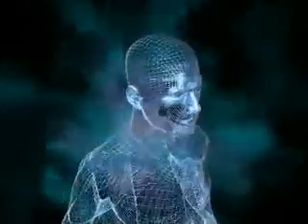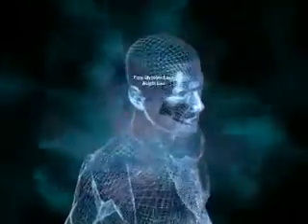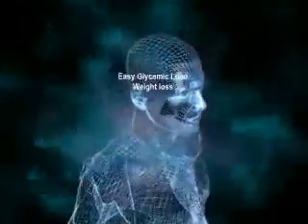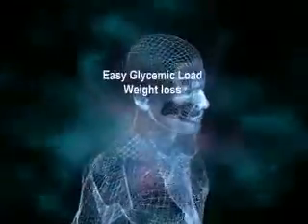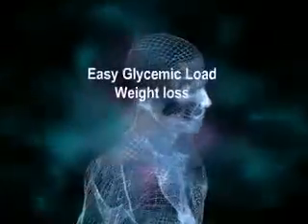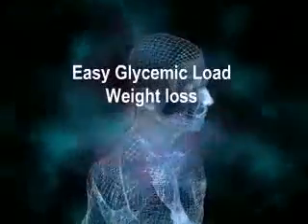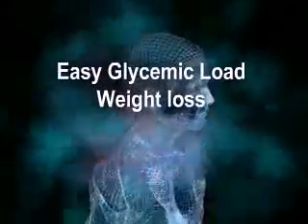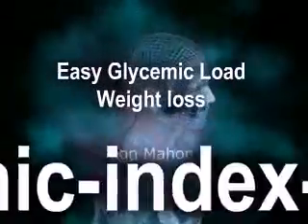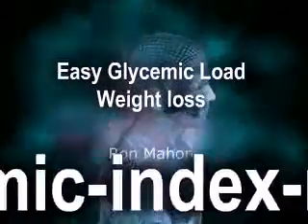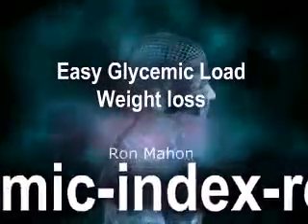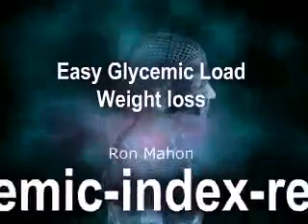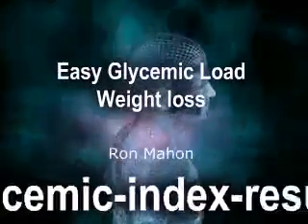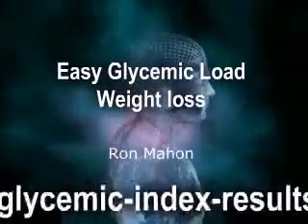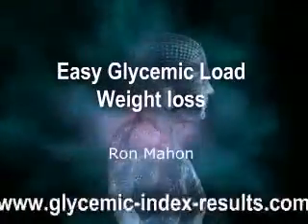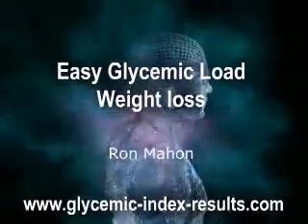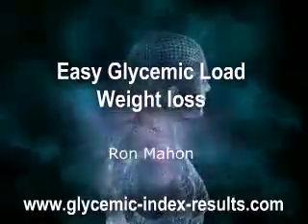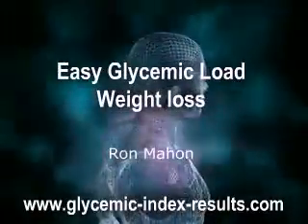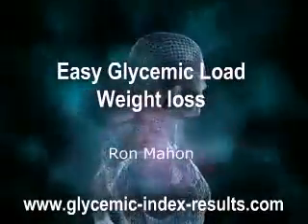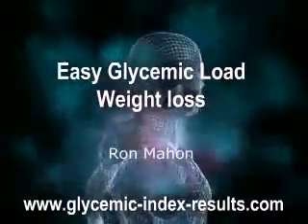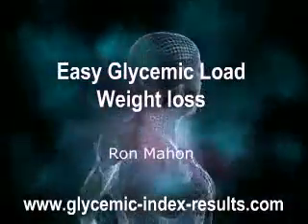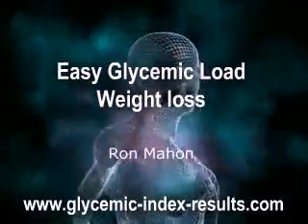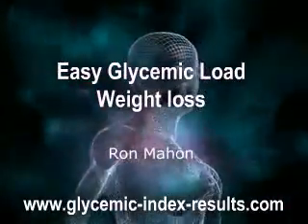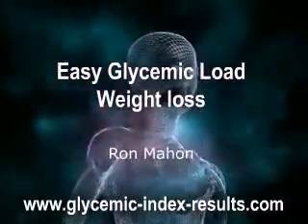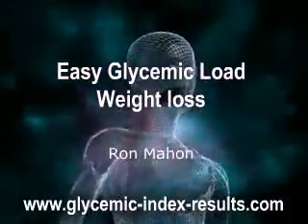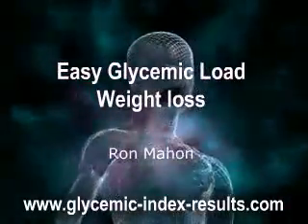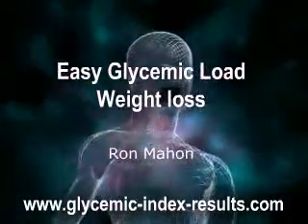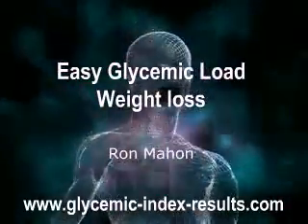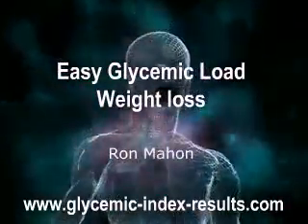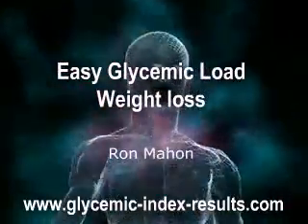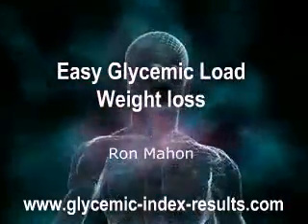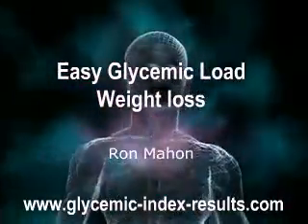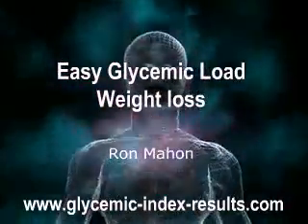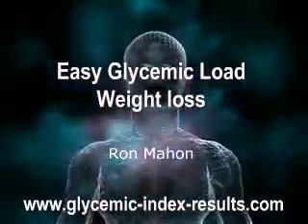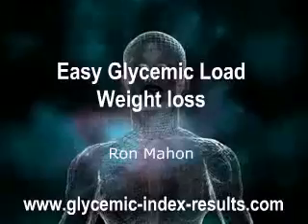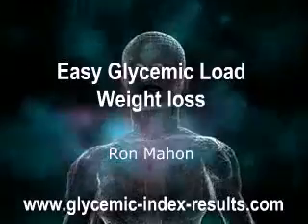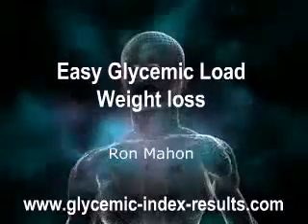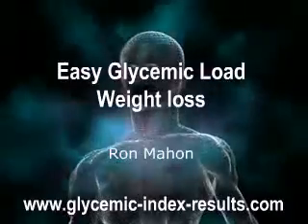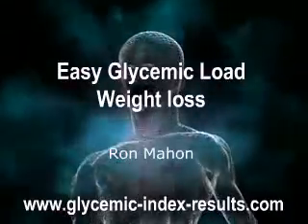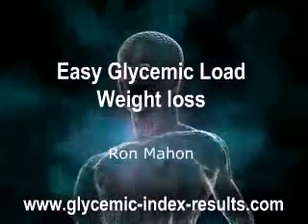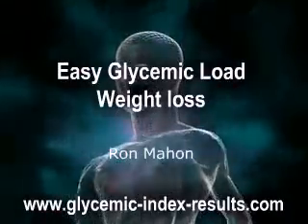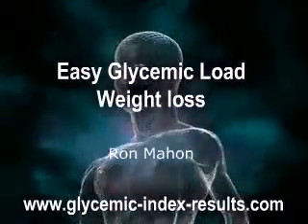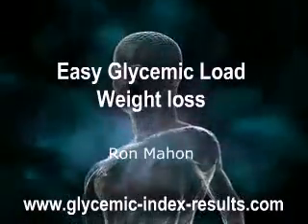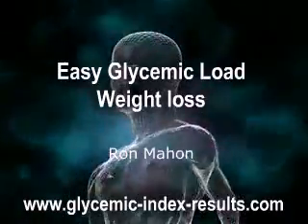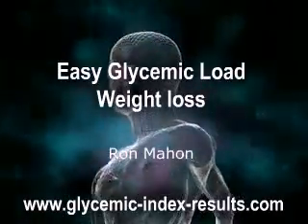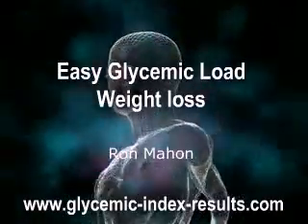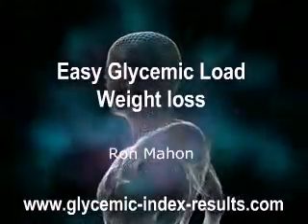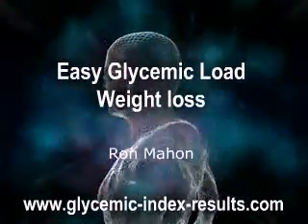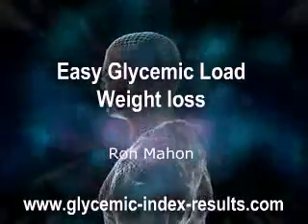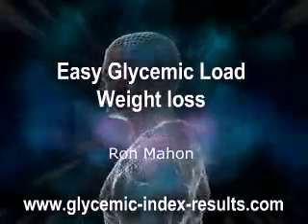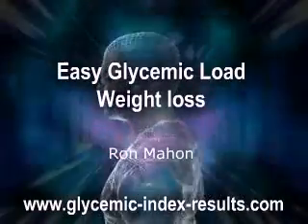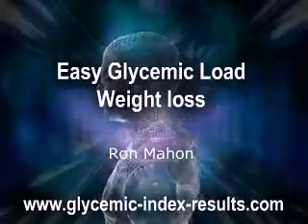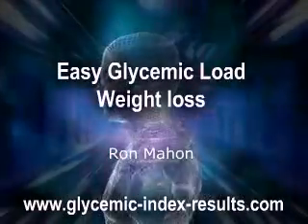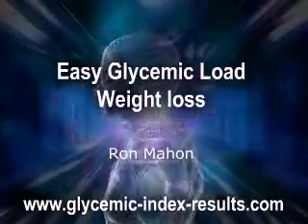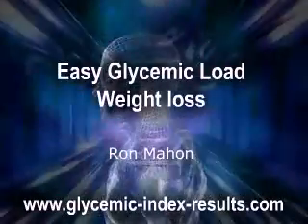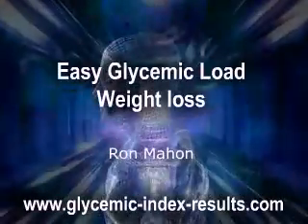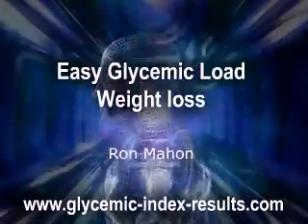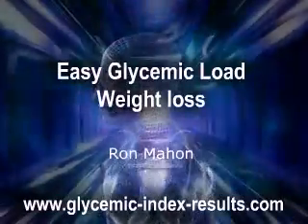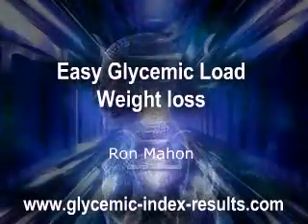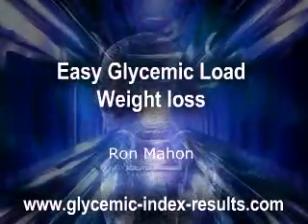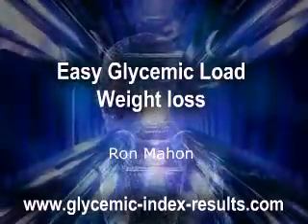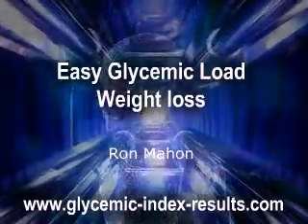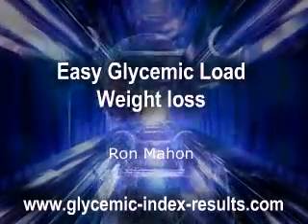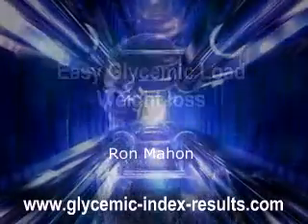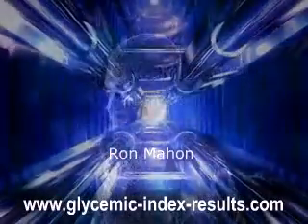Easy Glycemic Load Weight Loss, by Ron Men, www.glycemicindexresults.com